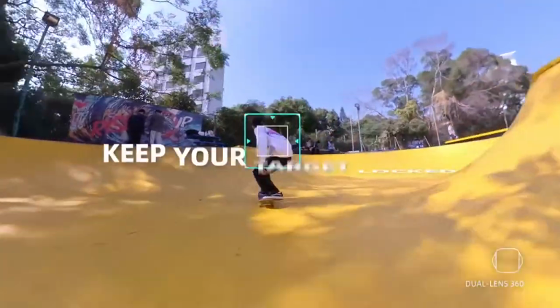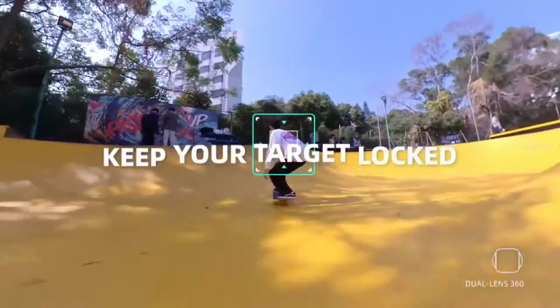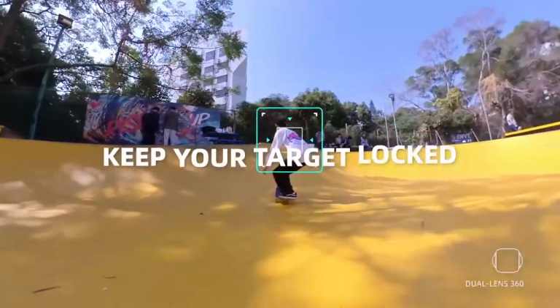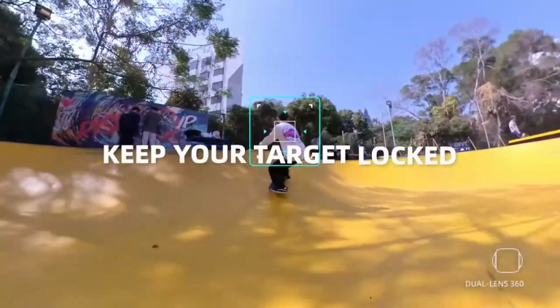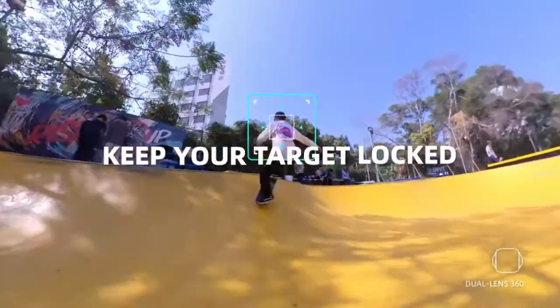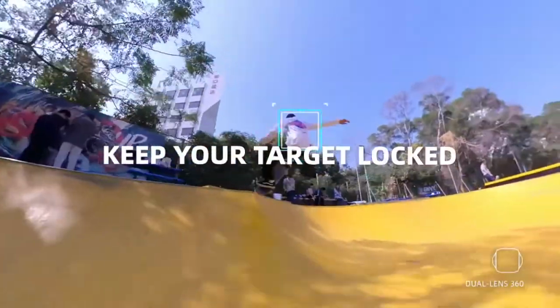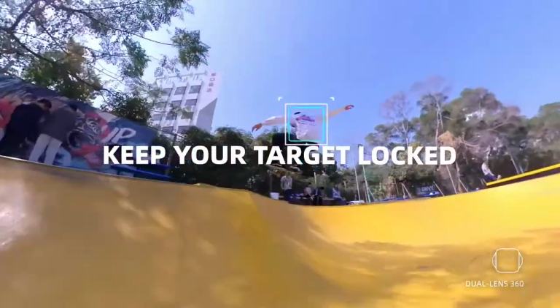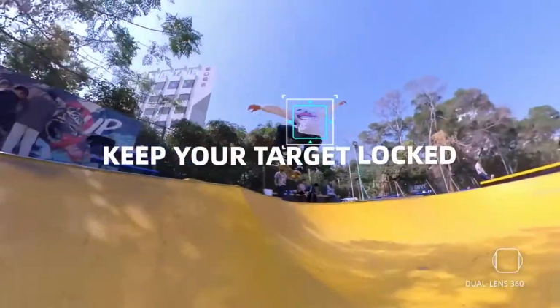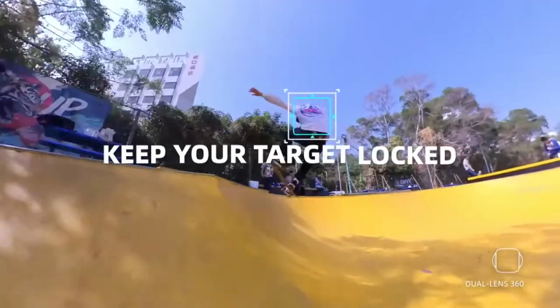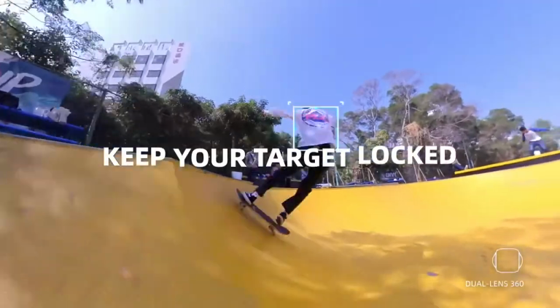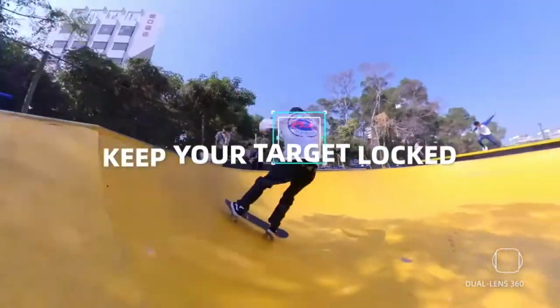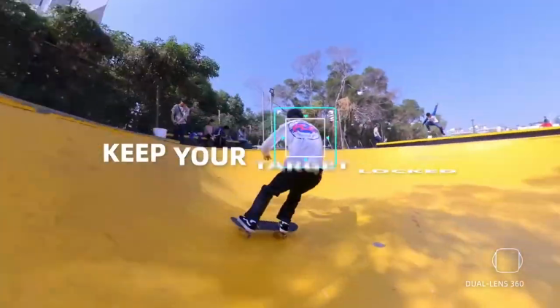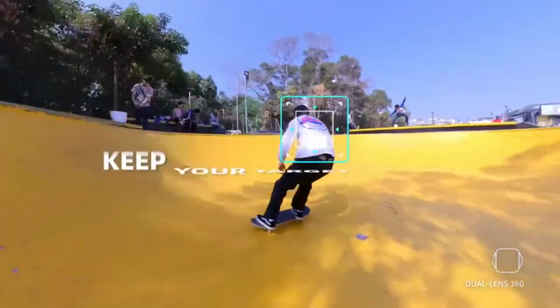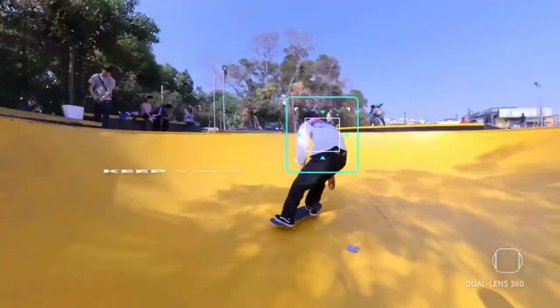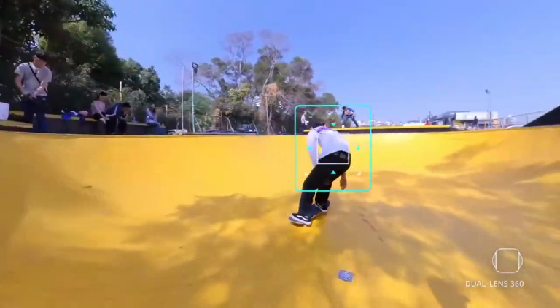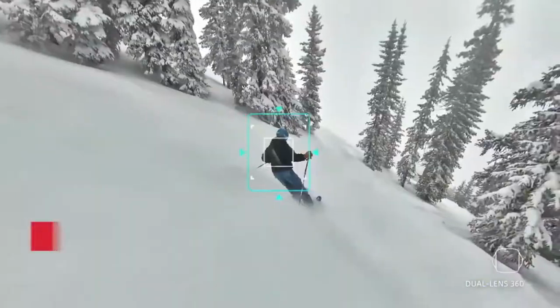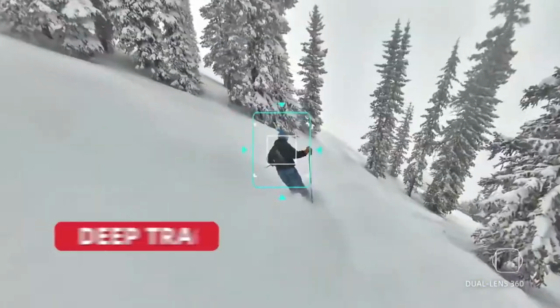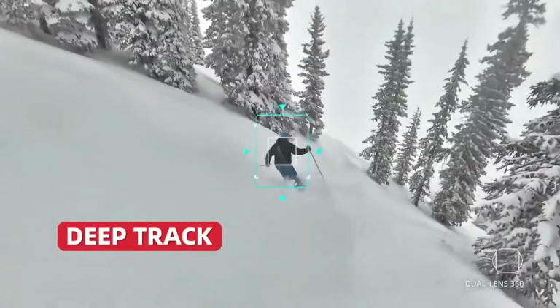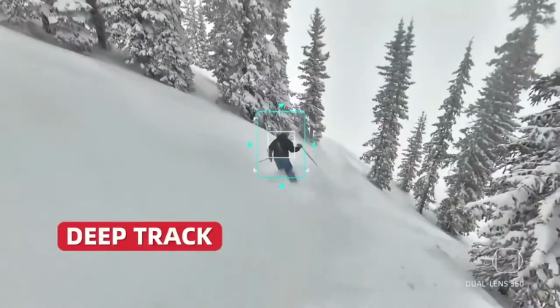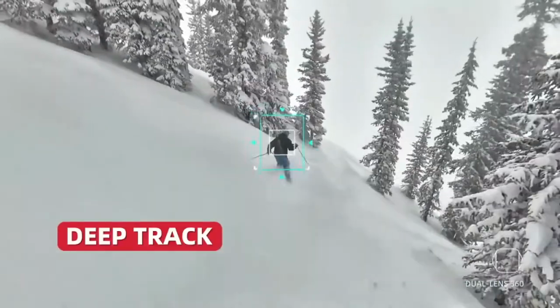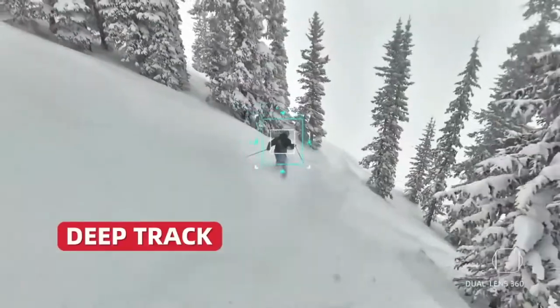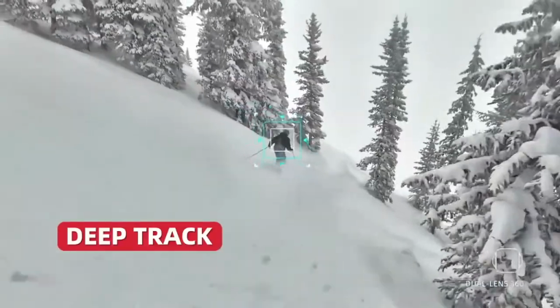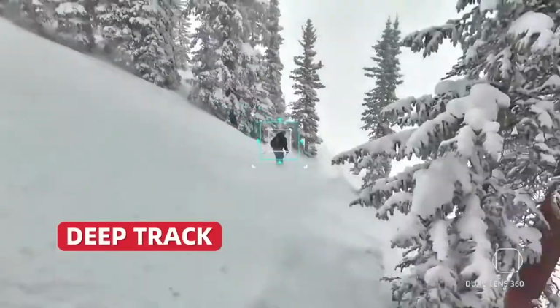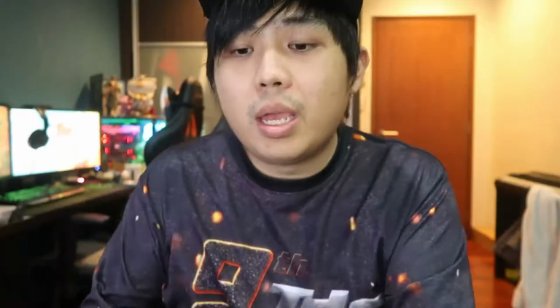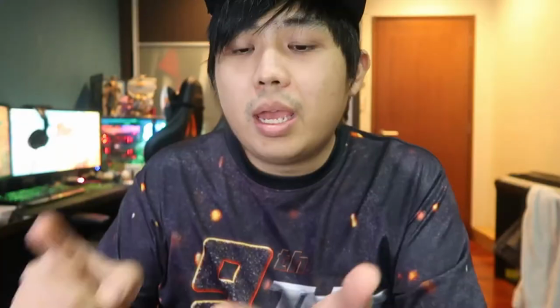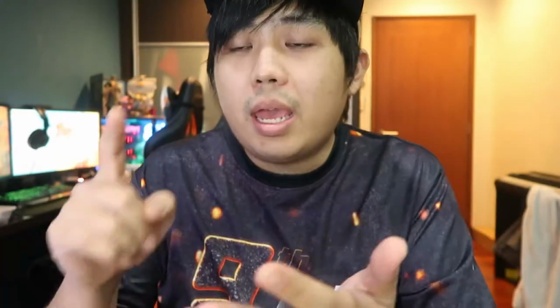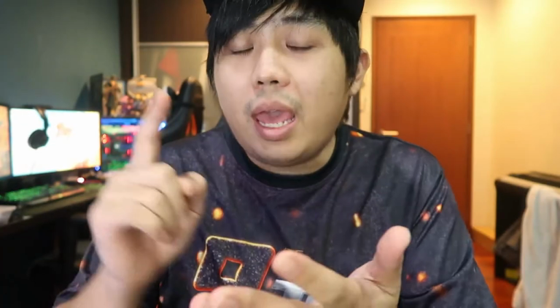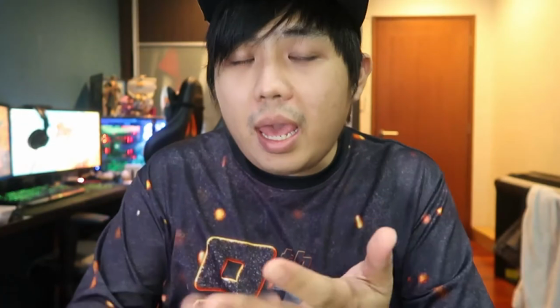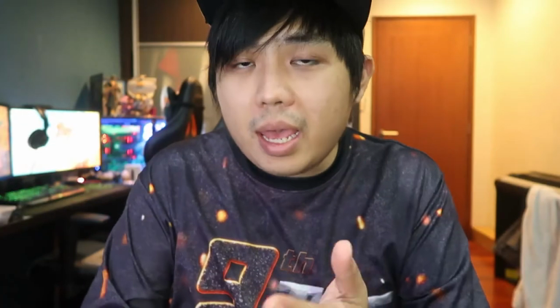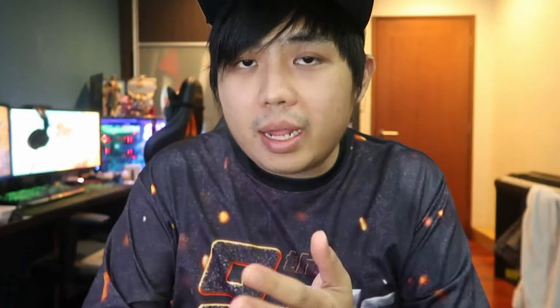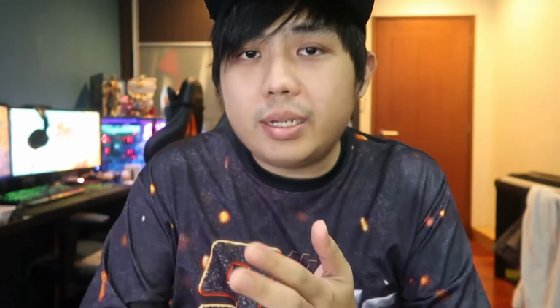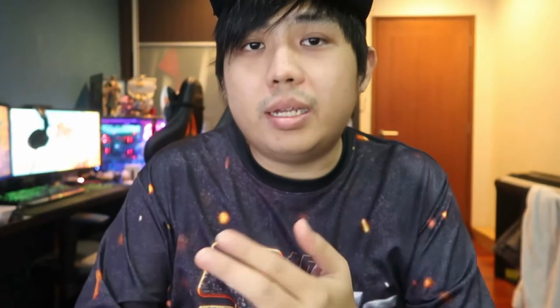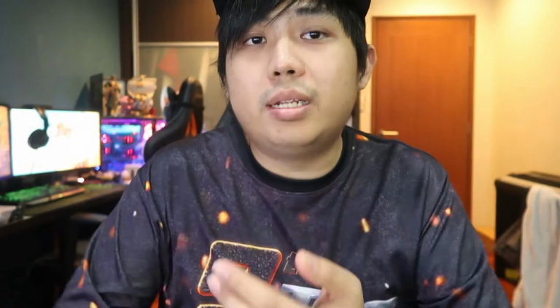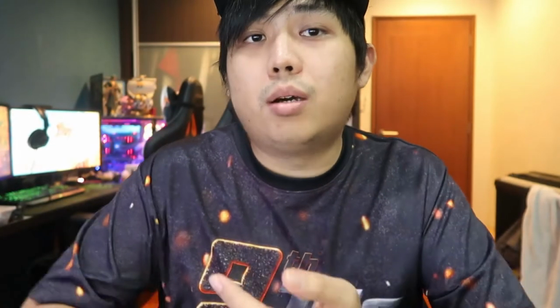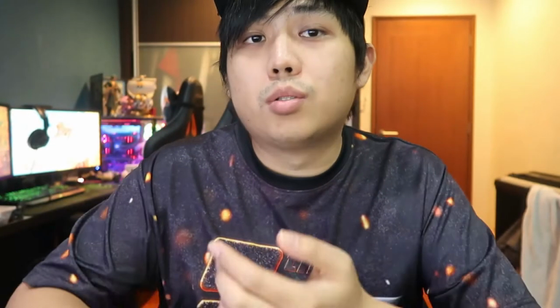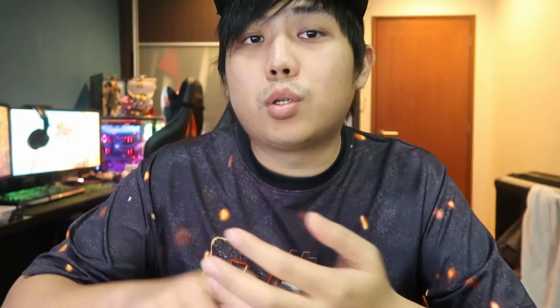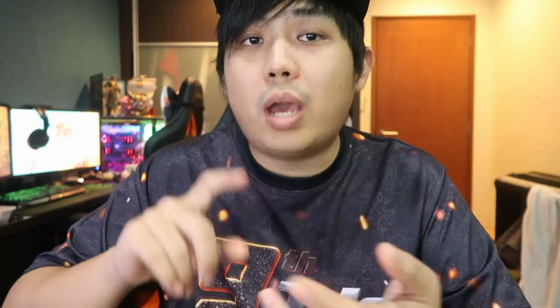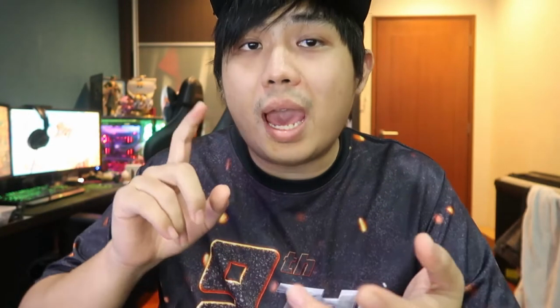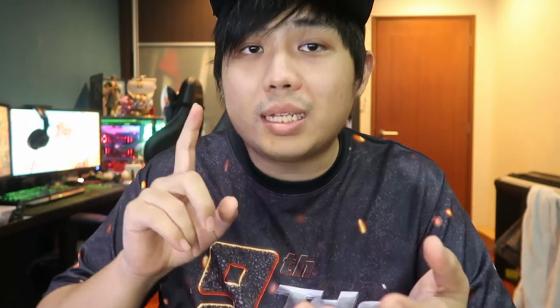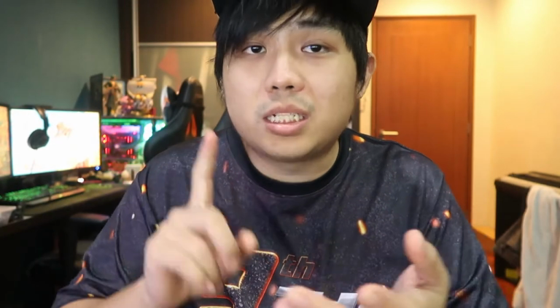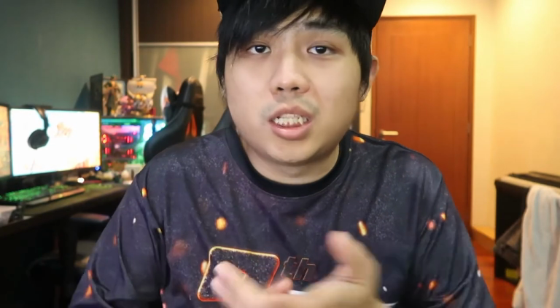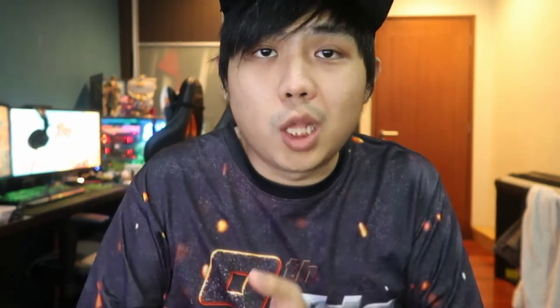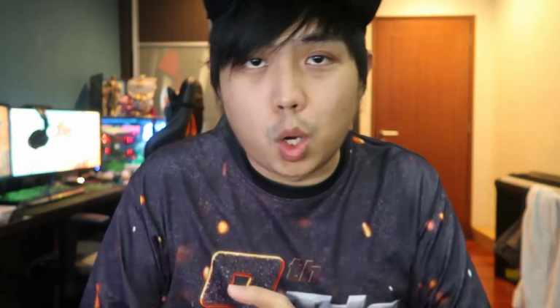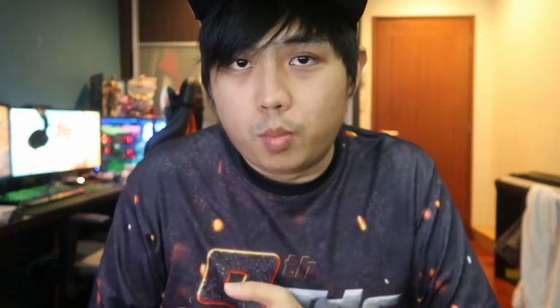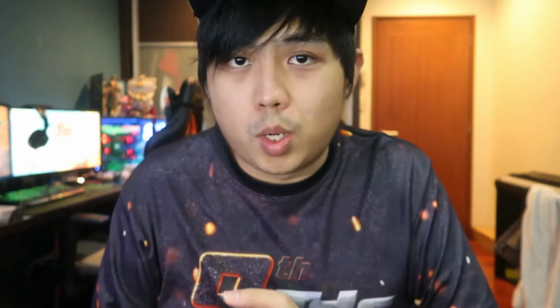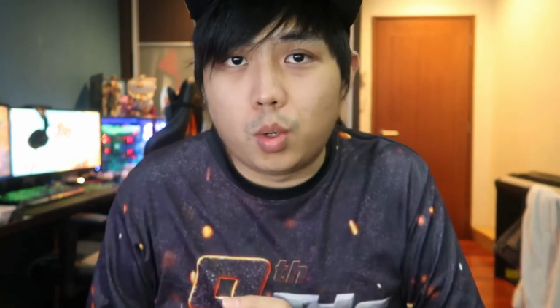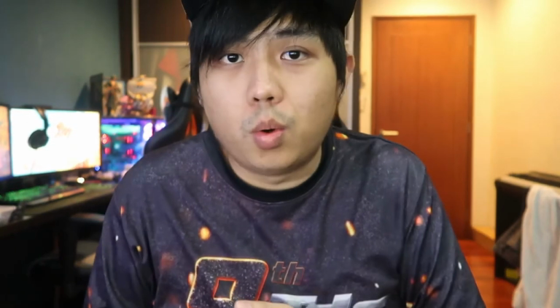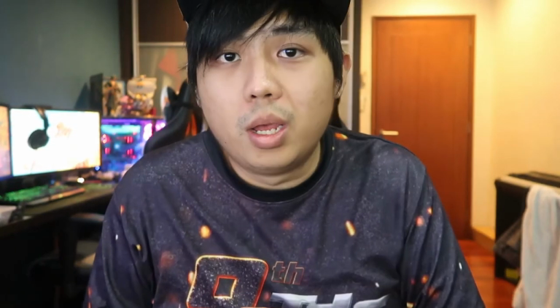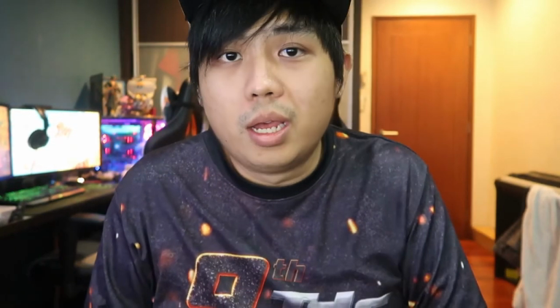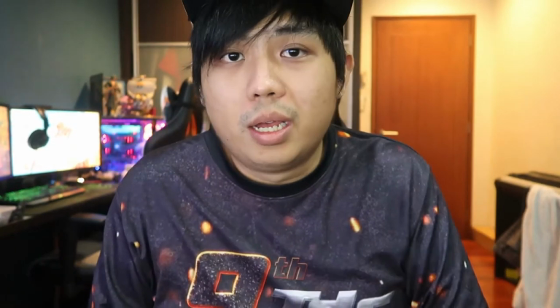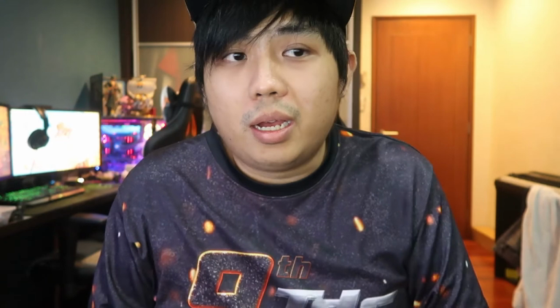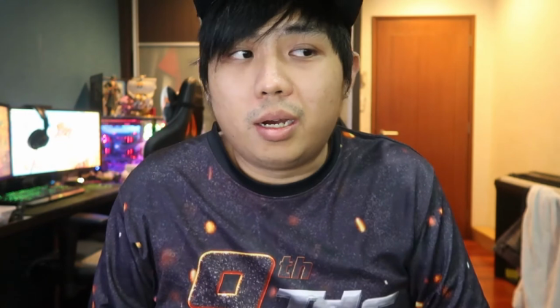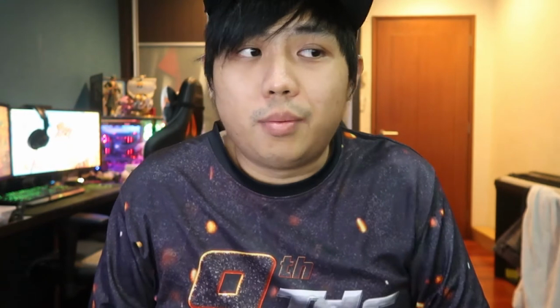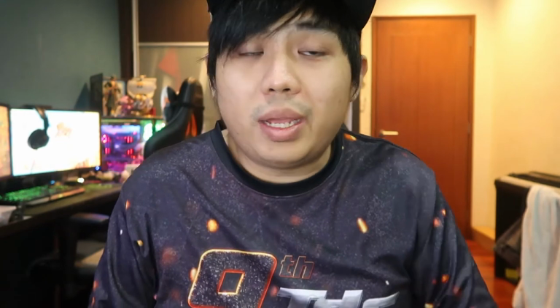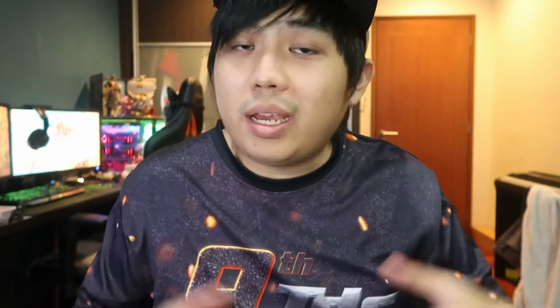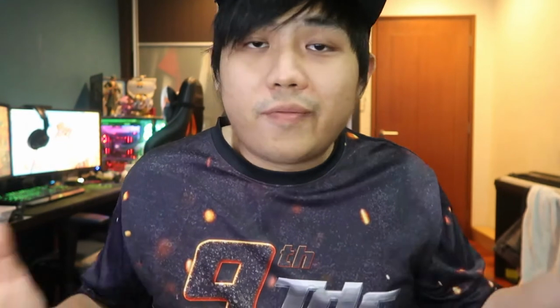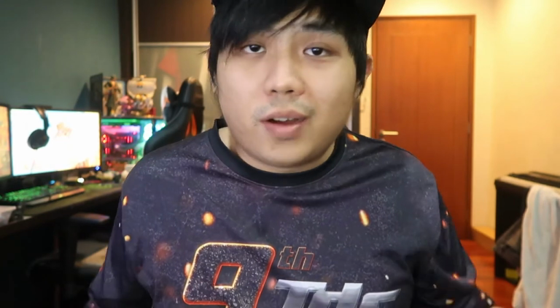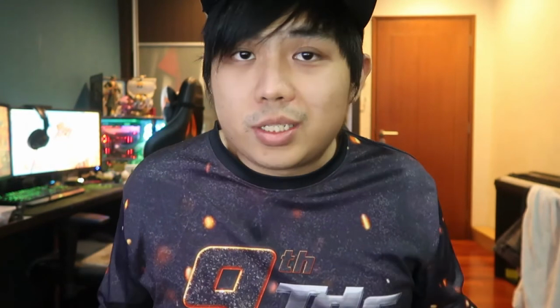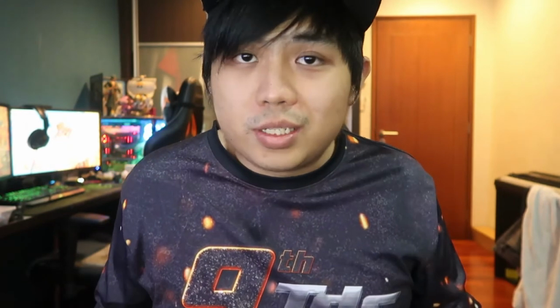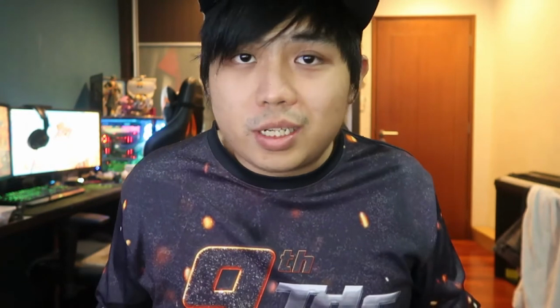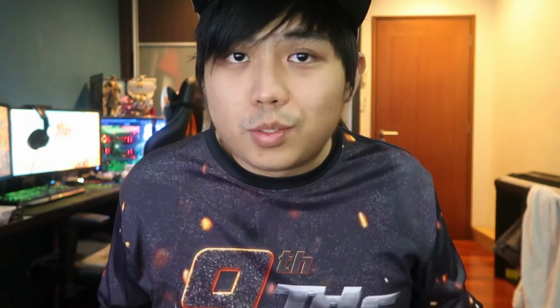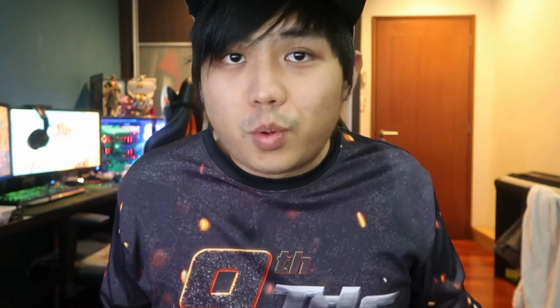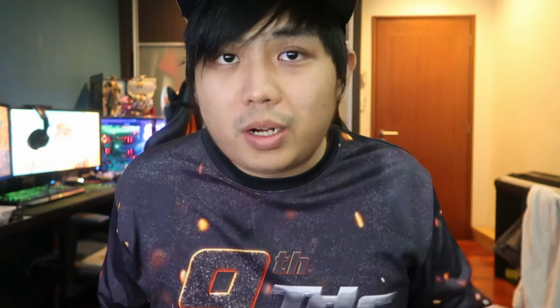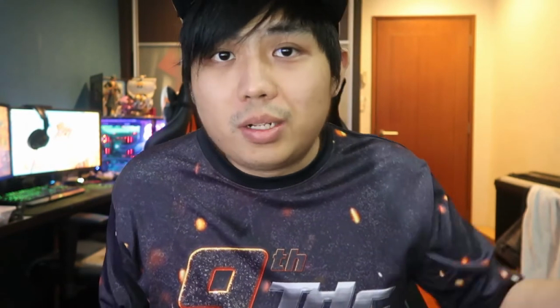Point to track means you can track the image that you want. And it also has slow-mo and many other functions as well.